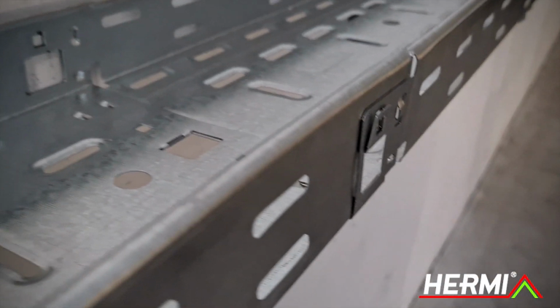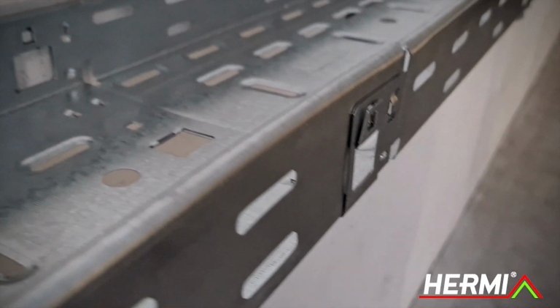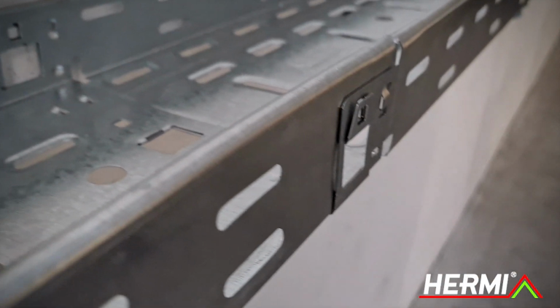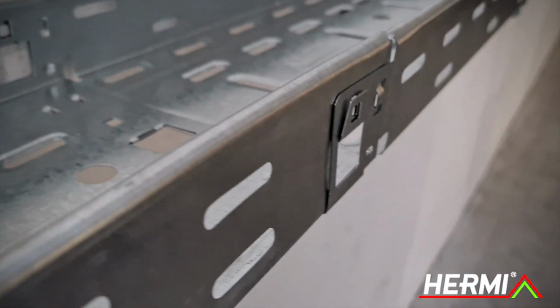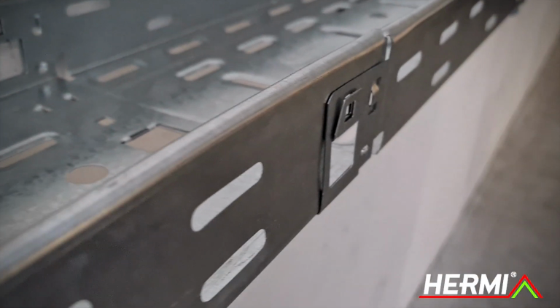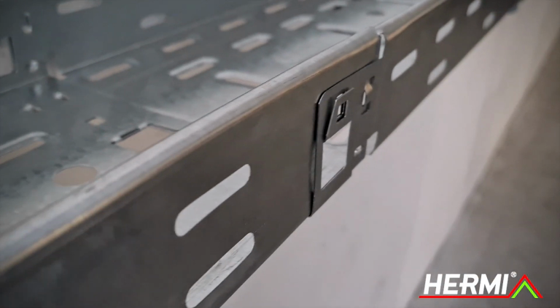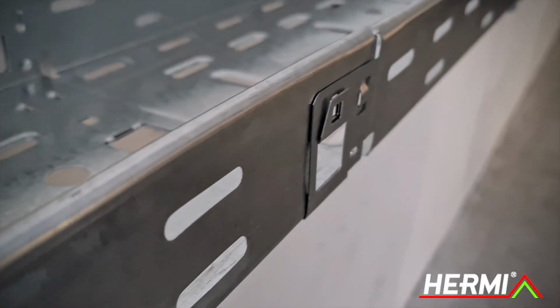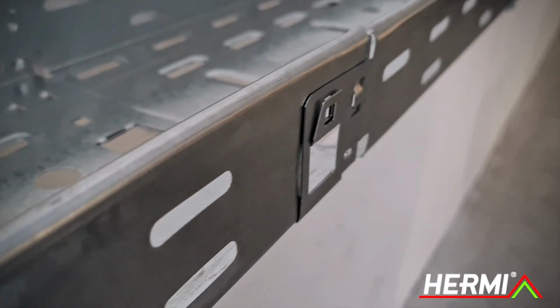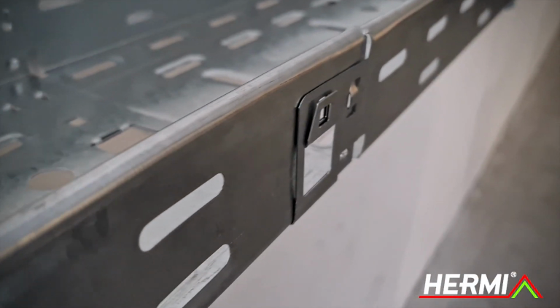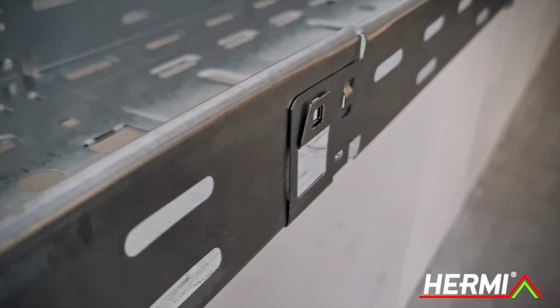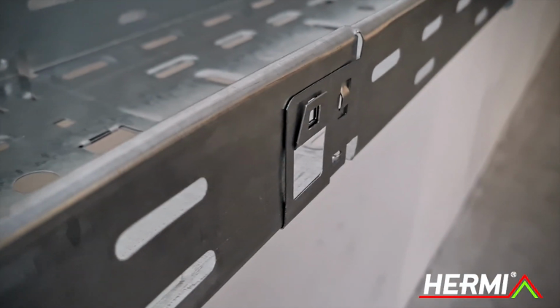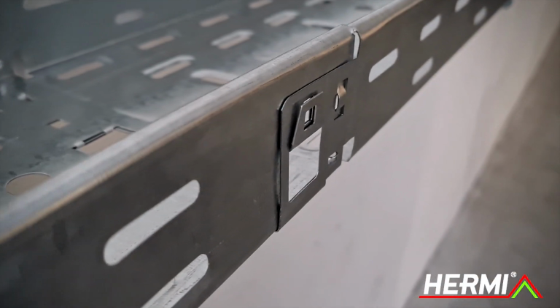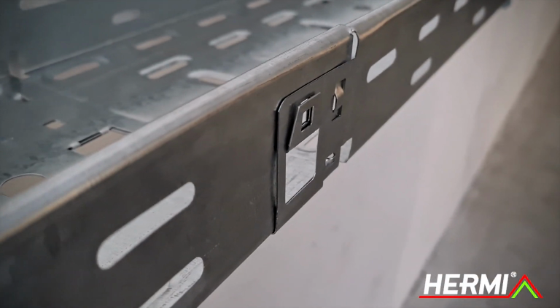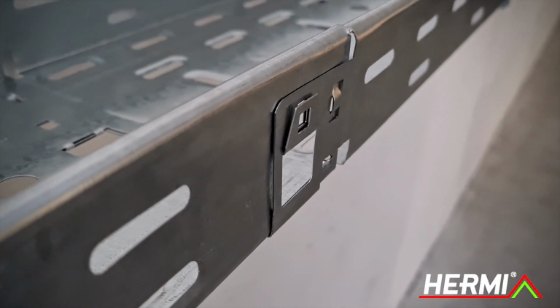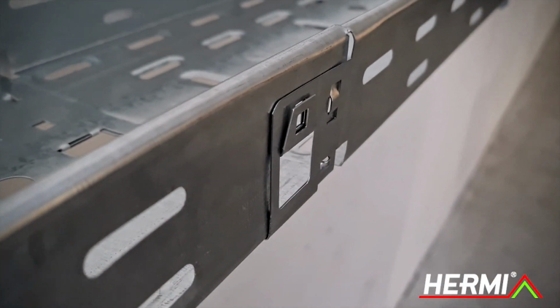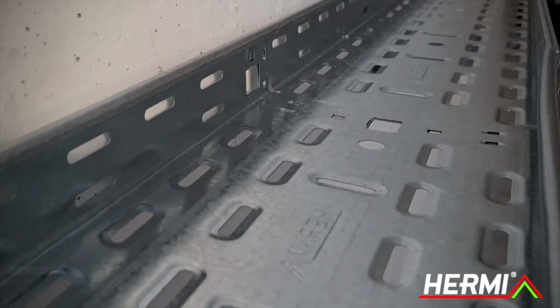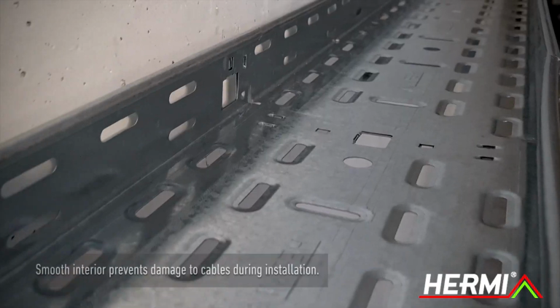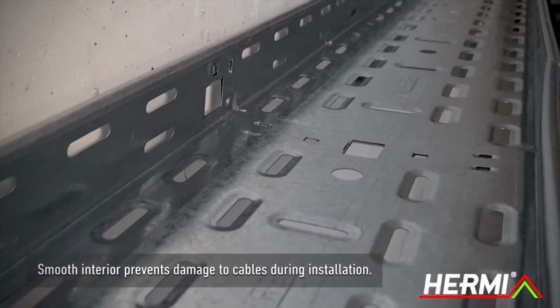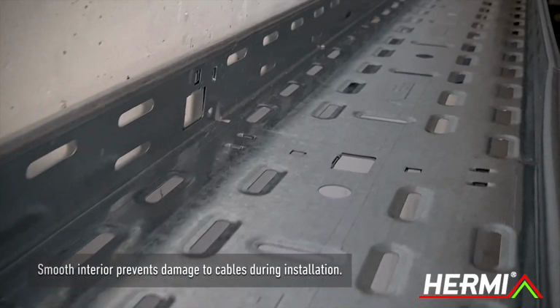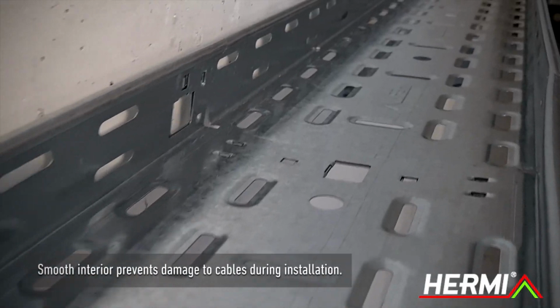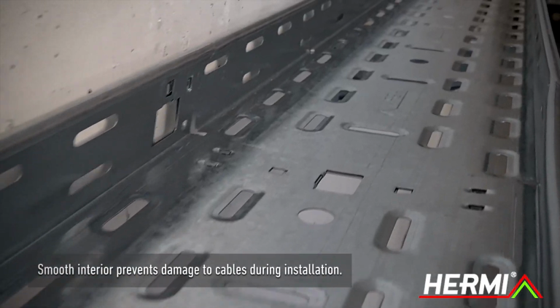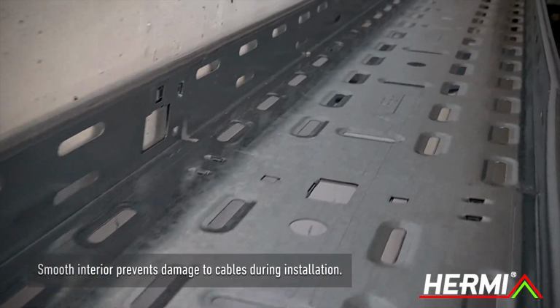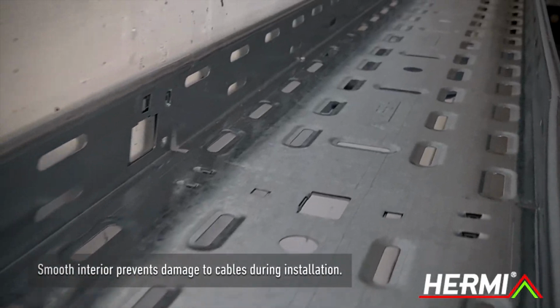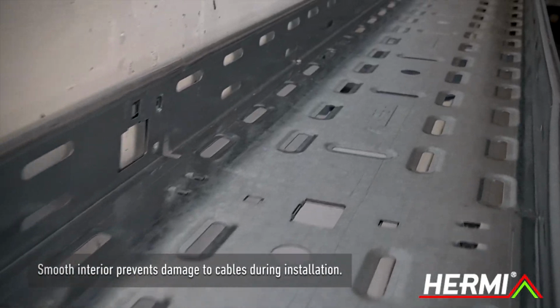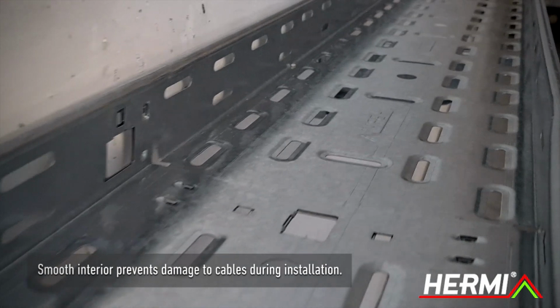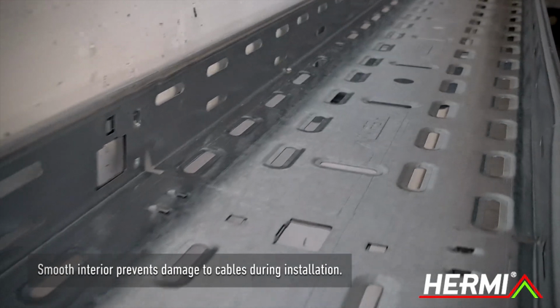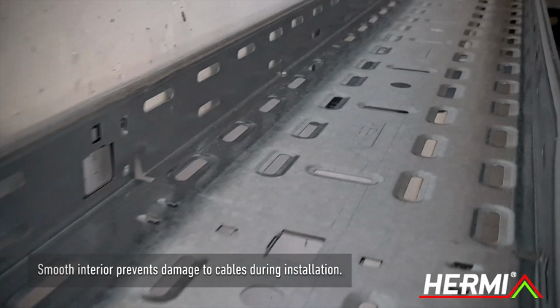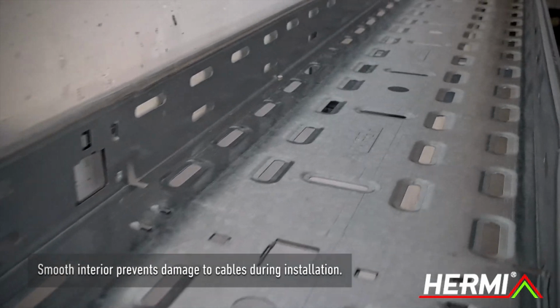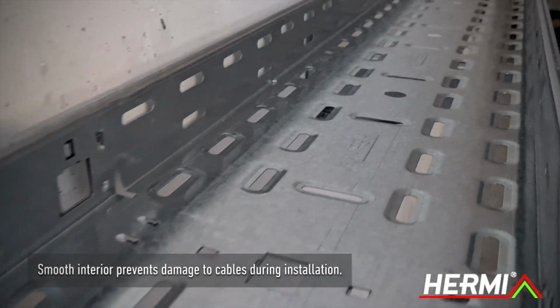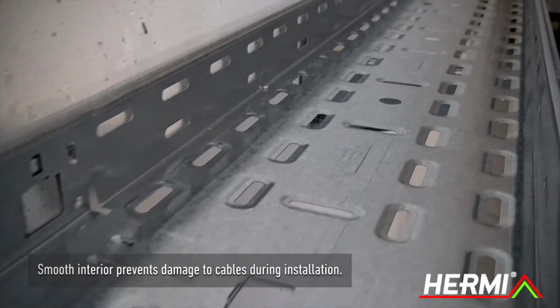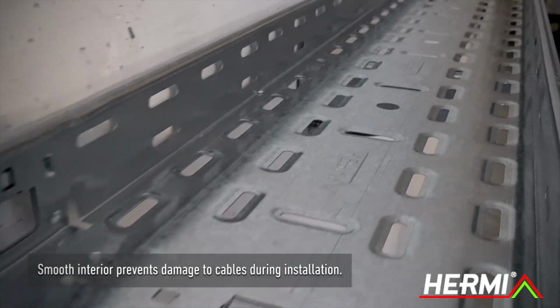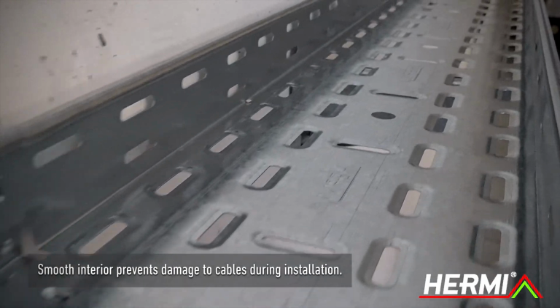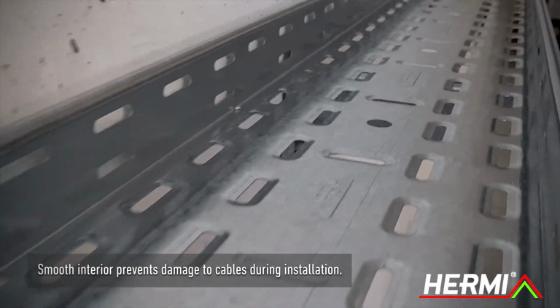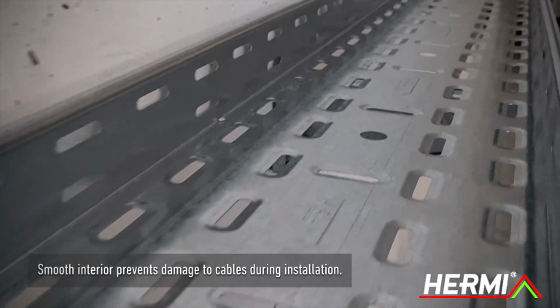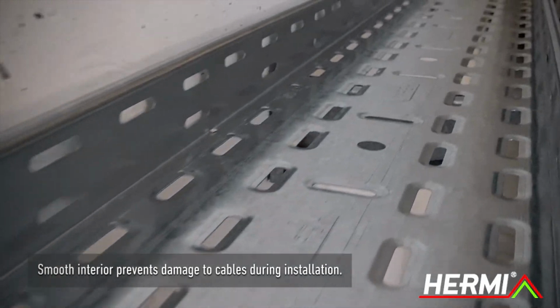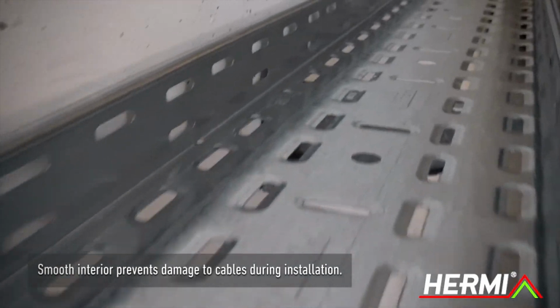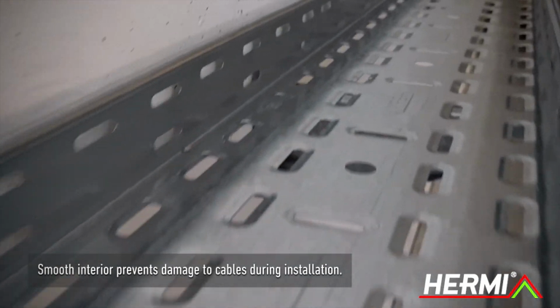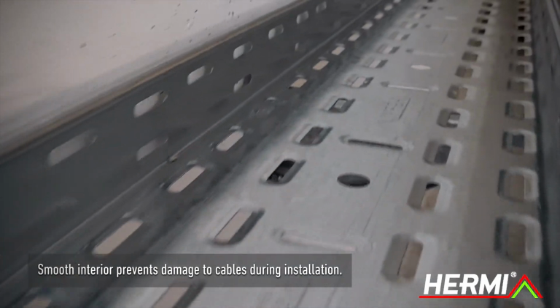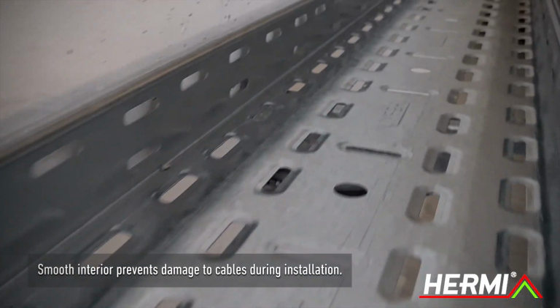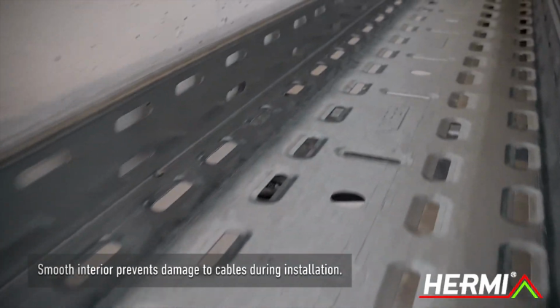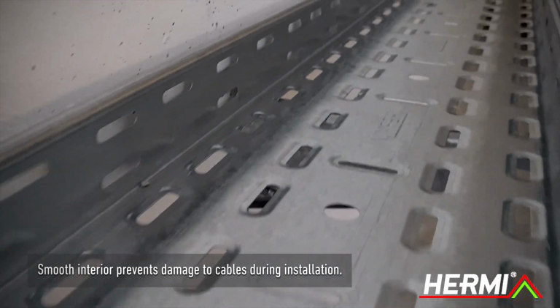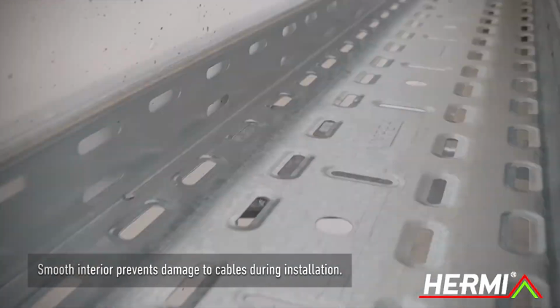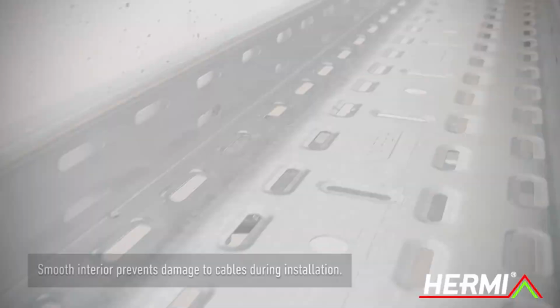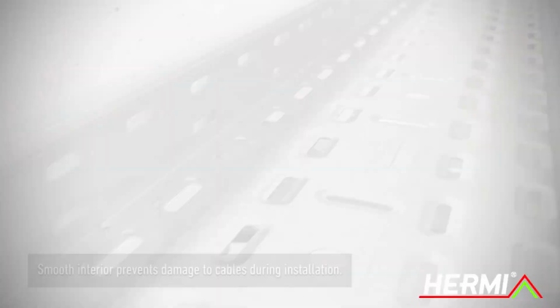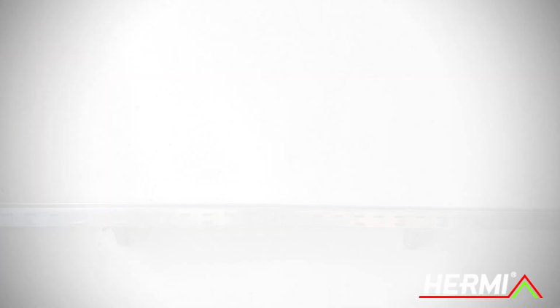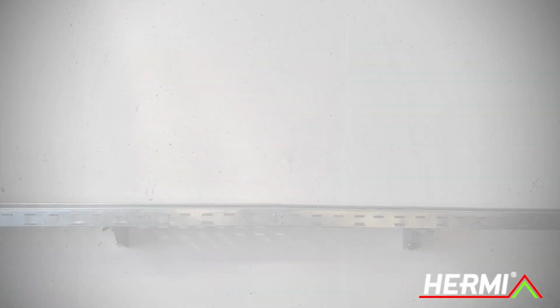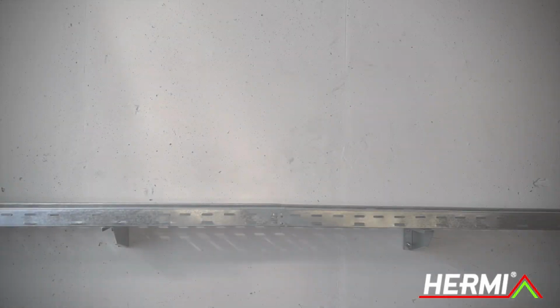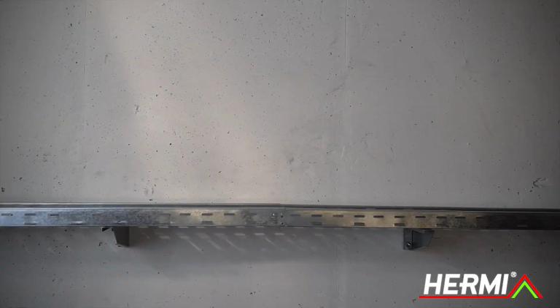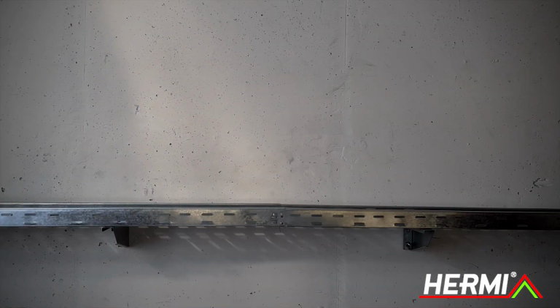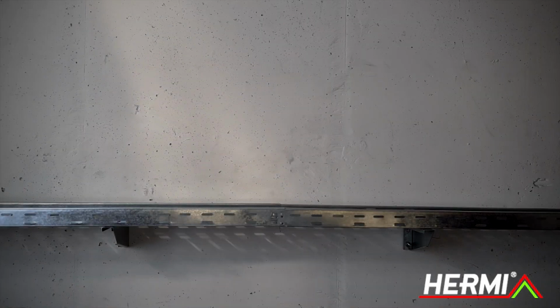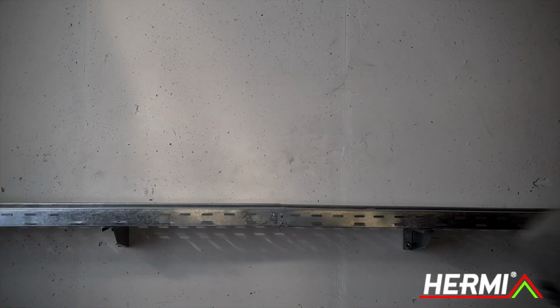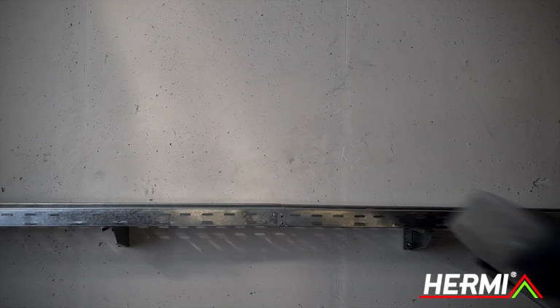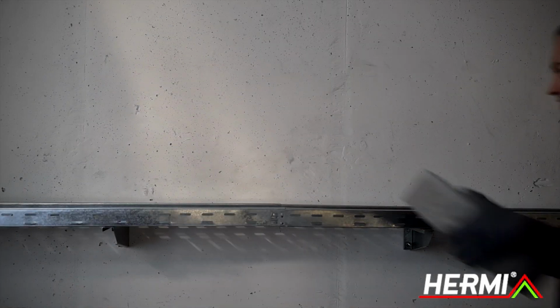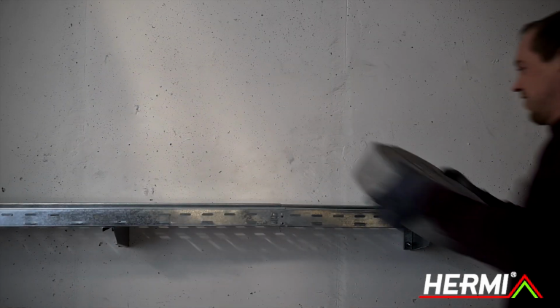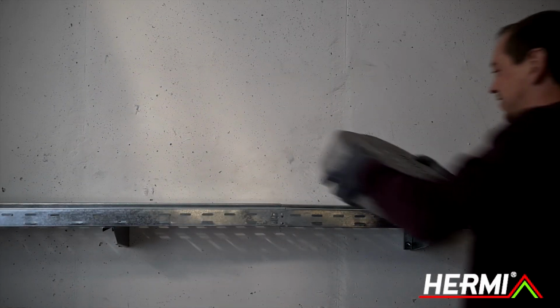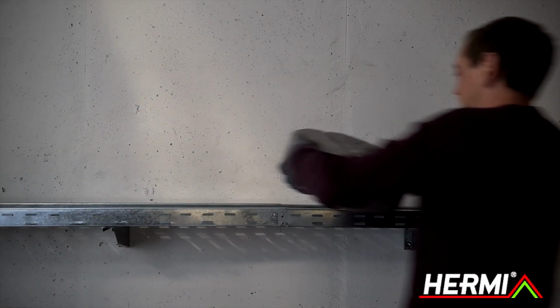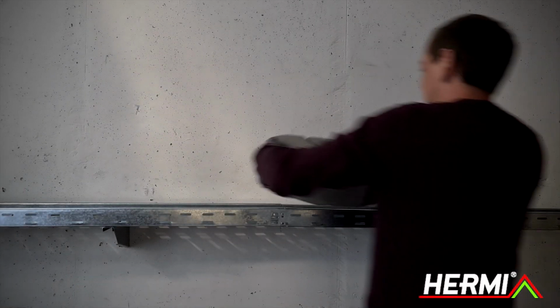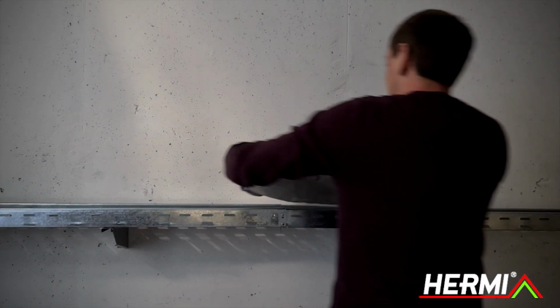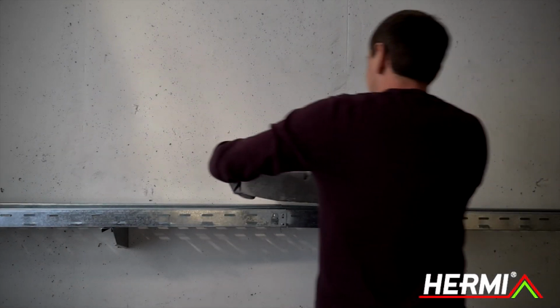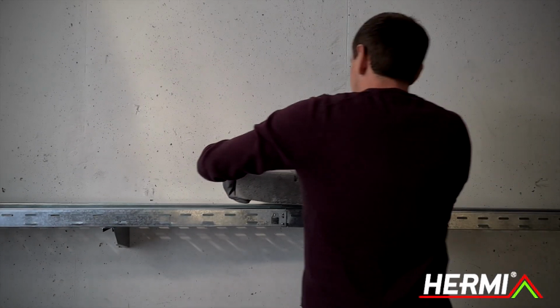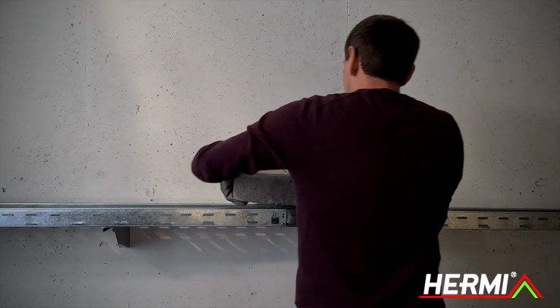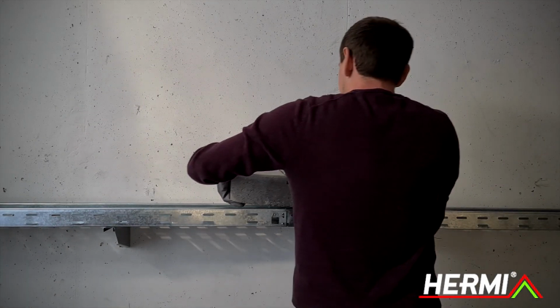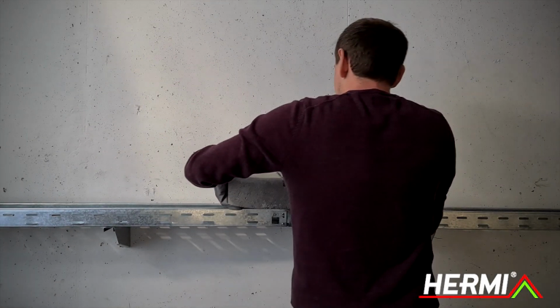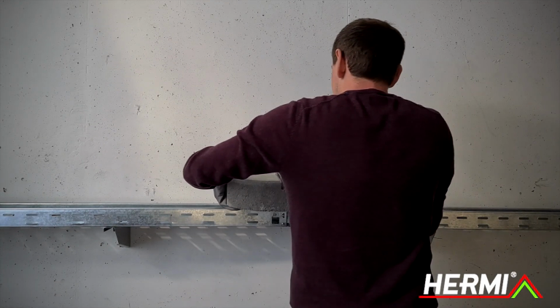After the installation of cable trays, the inside of the cable tray is smooth, thus preventing damage to the cables during installation.